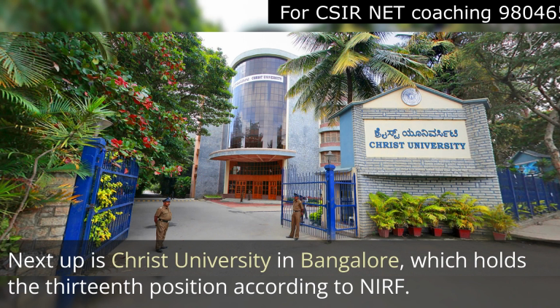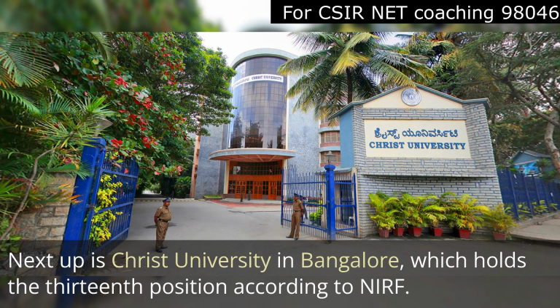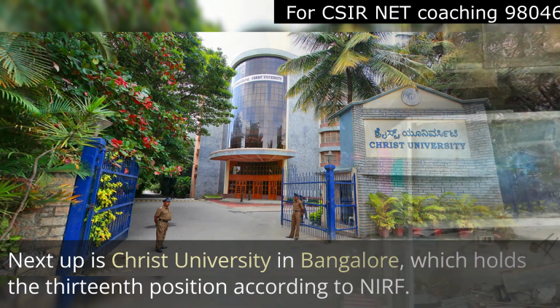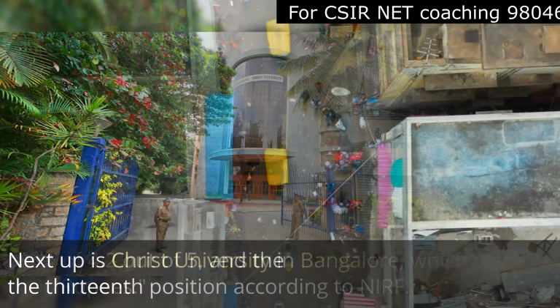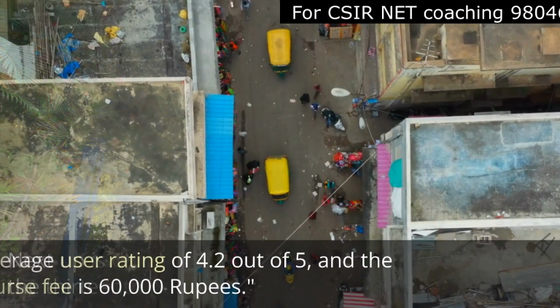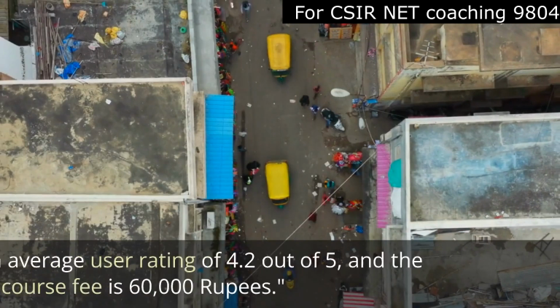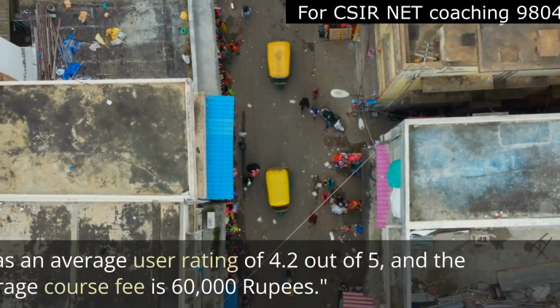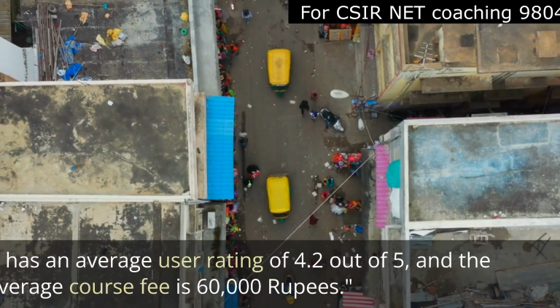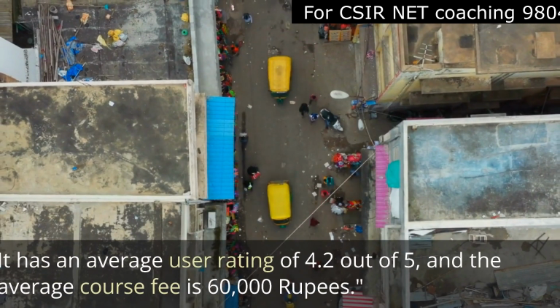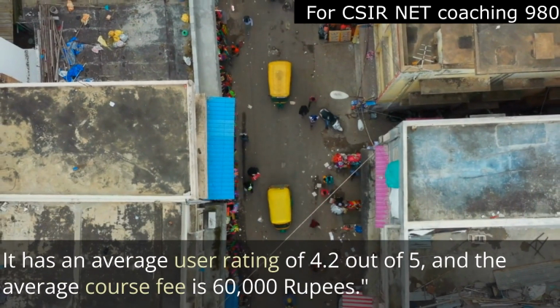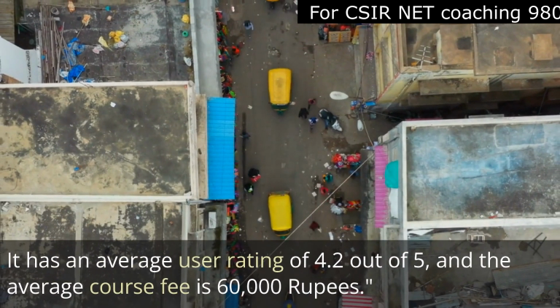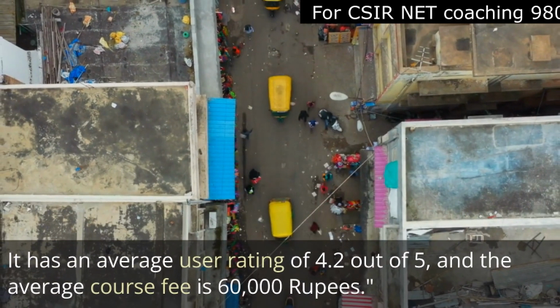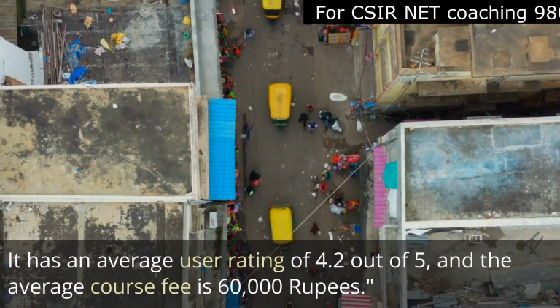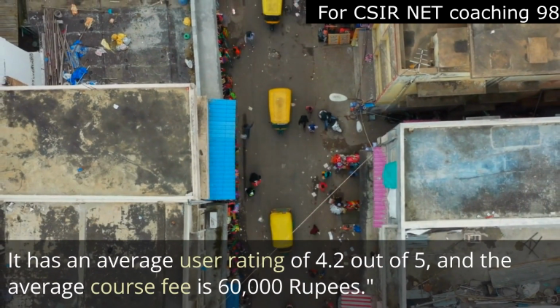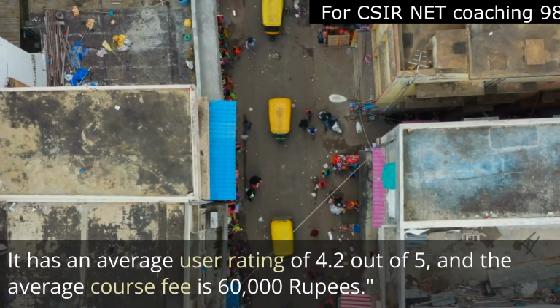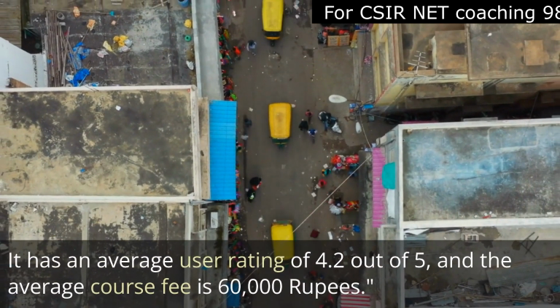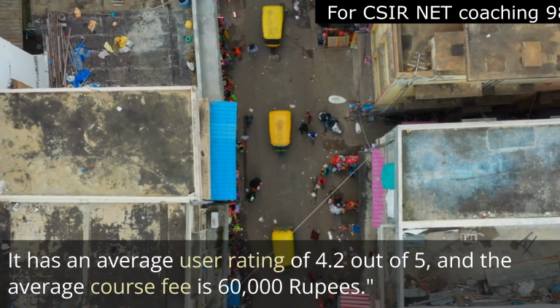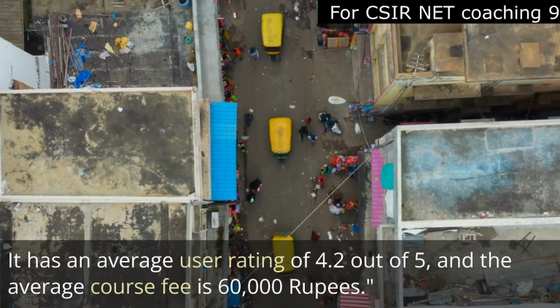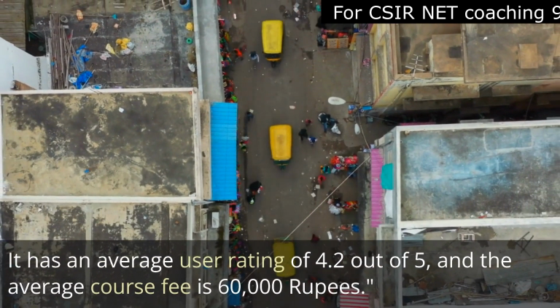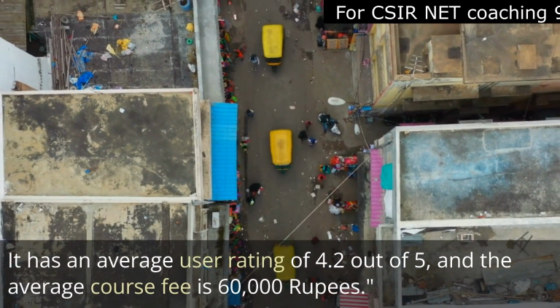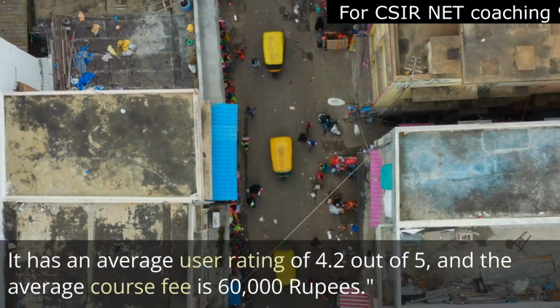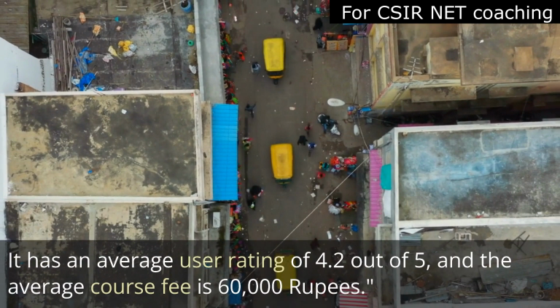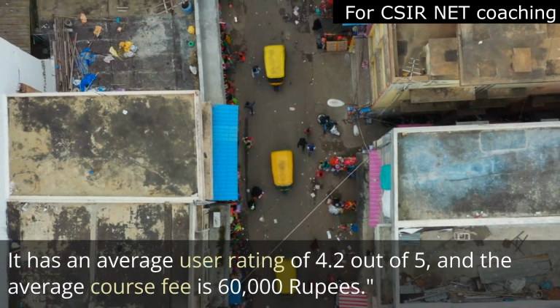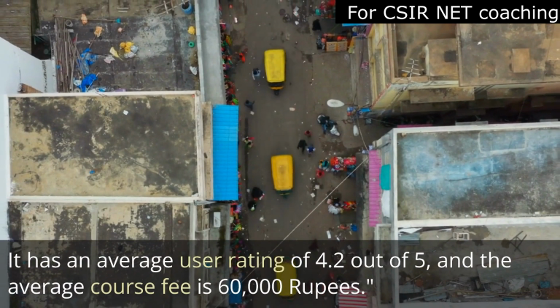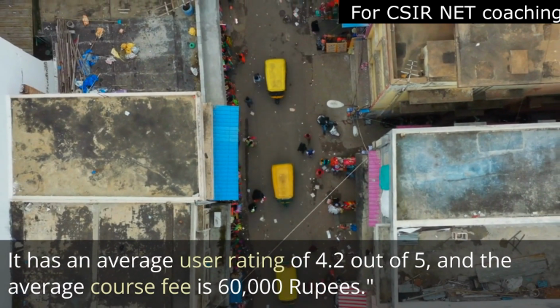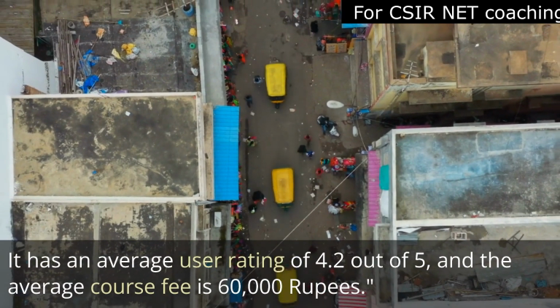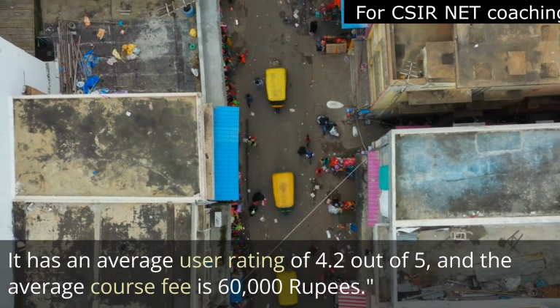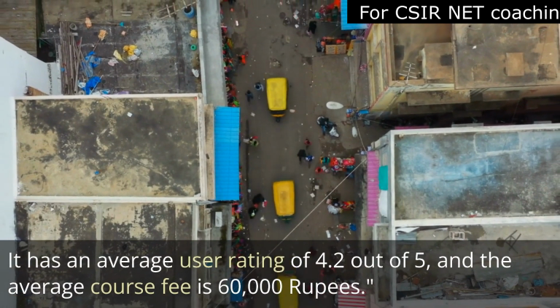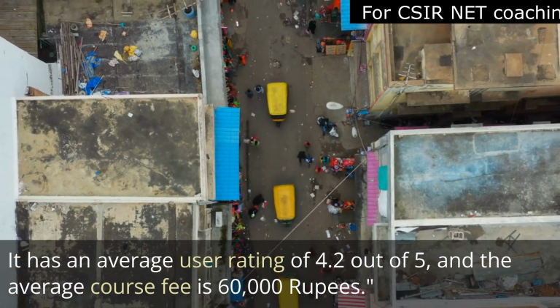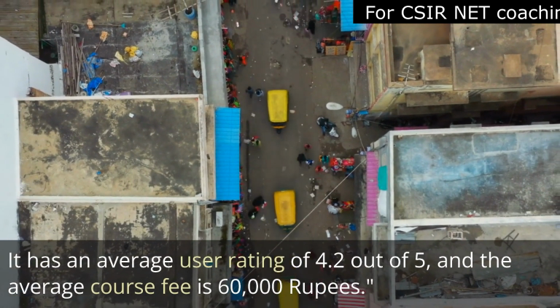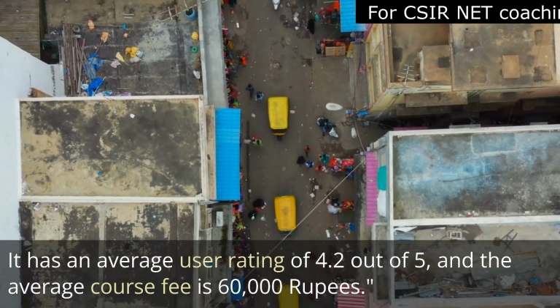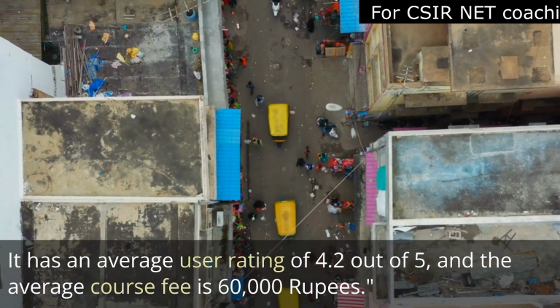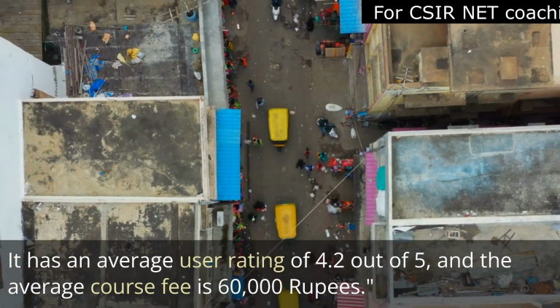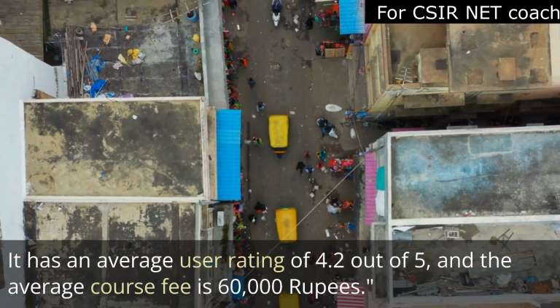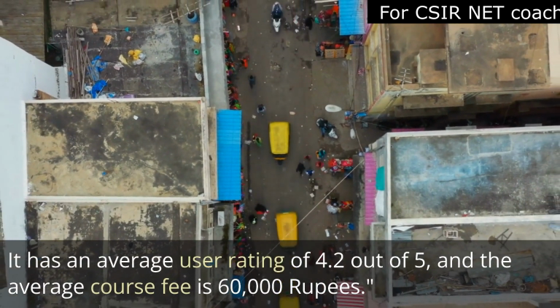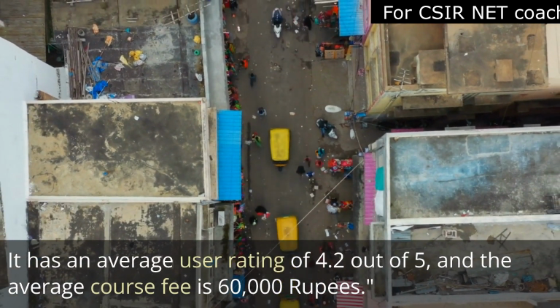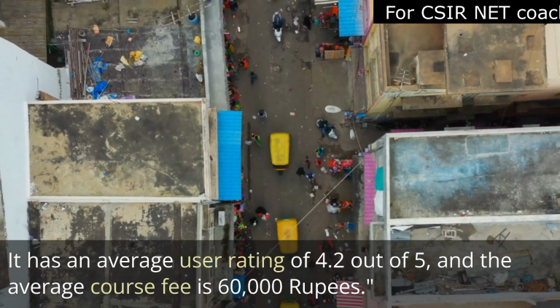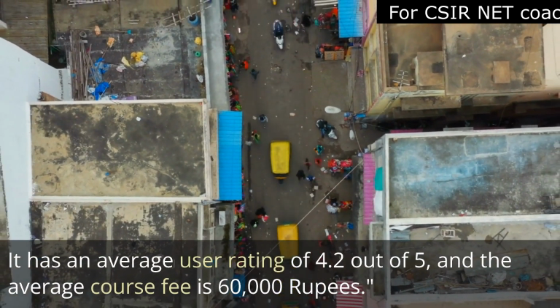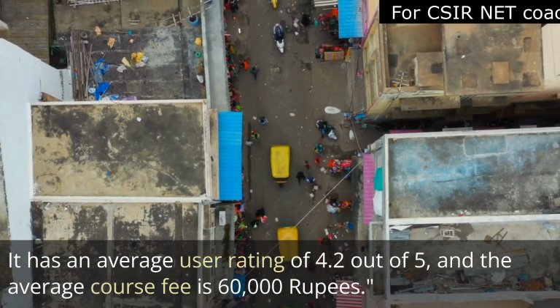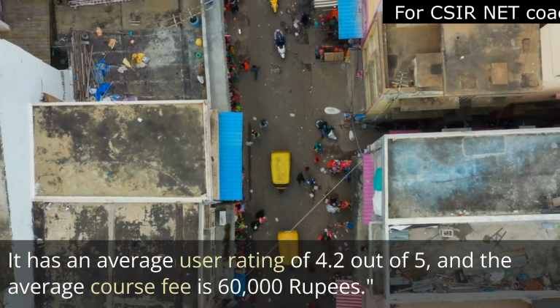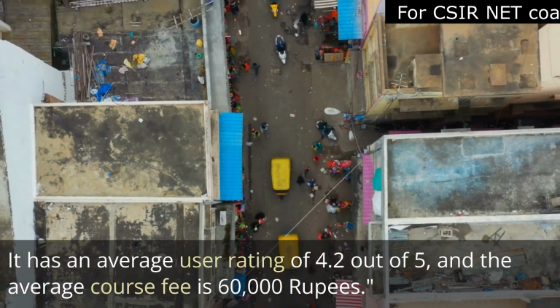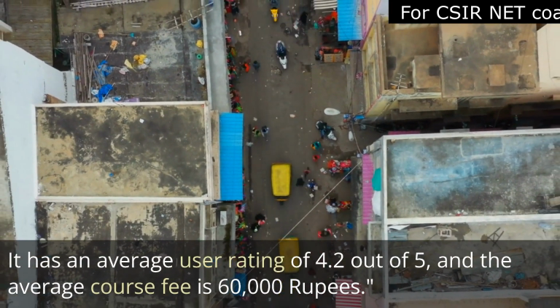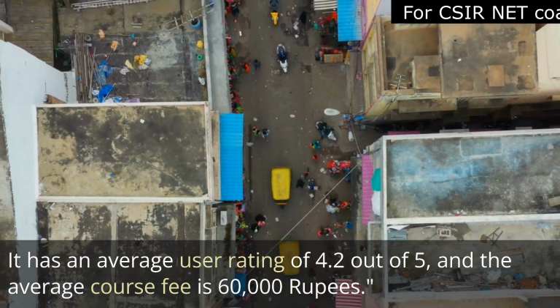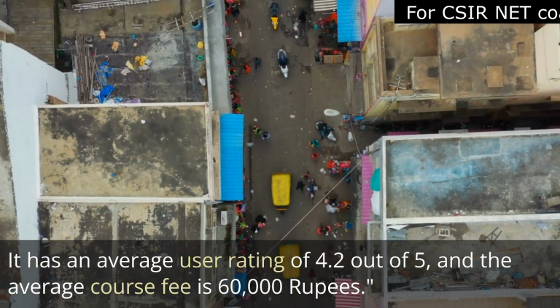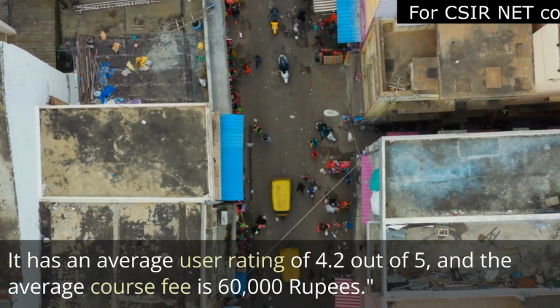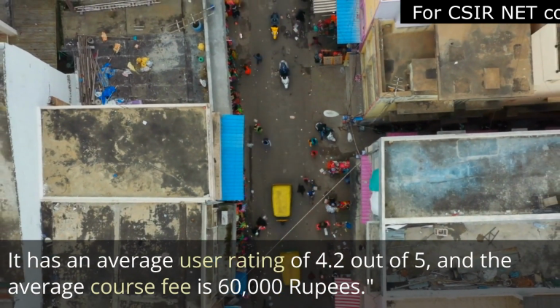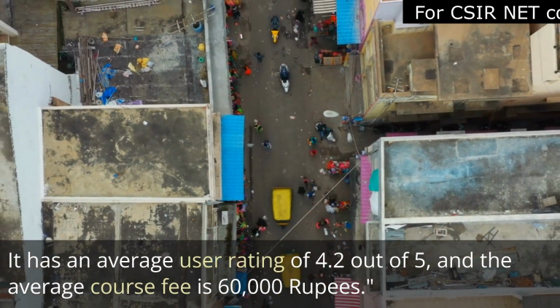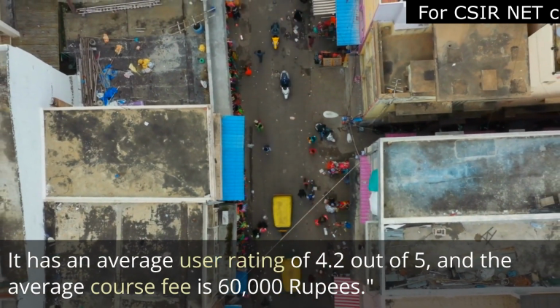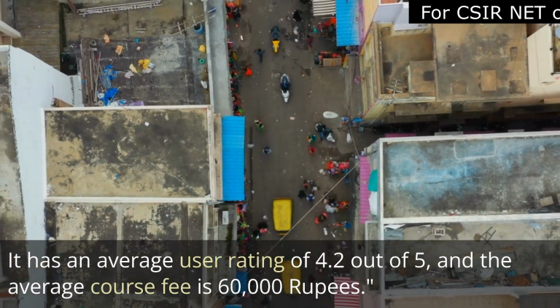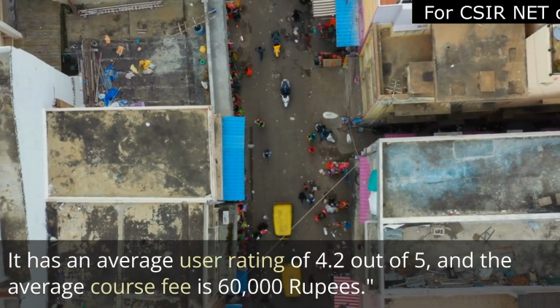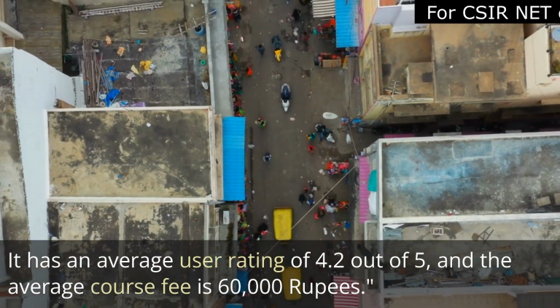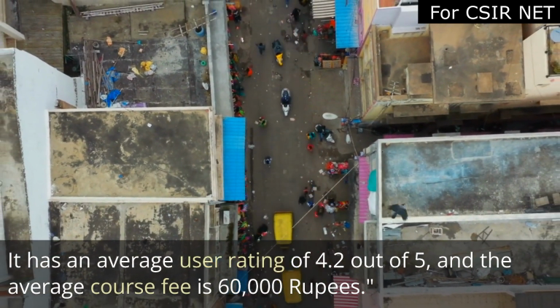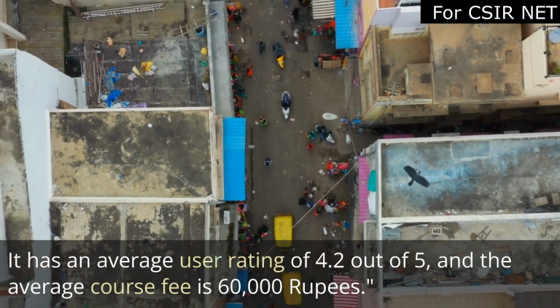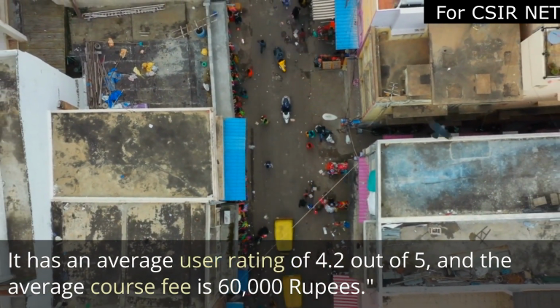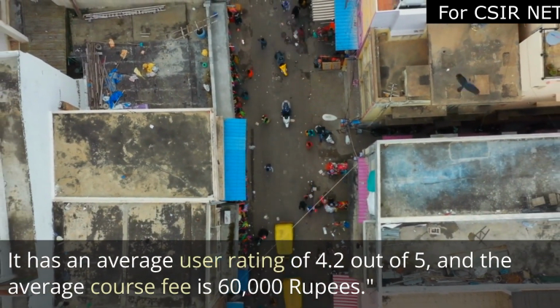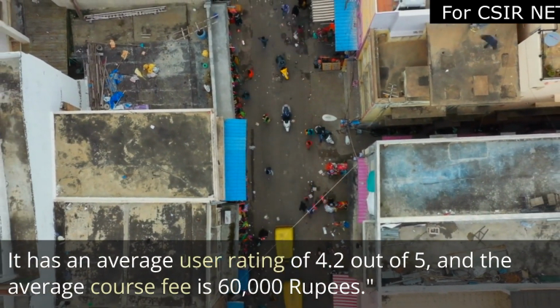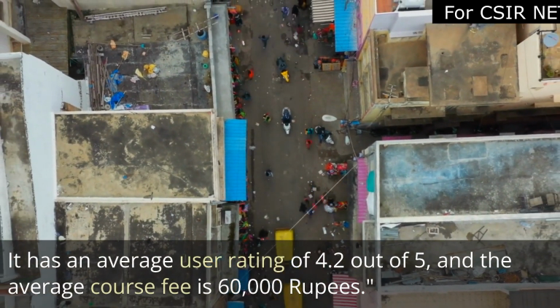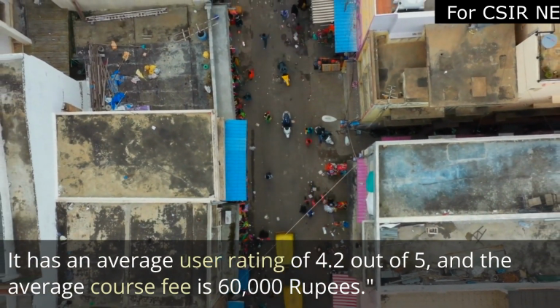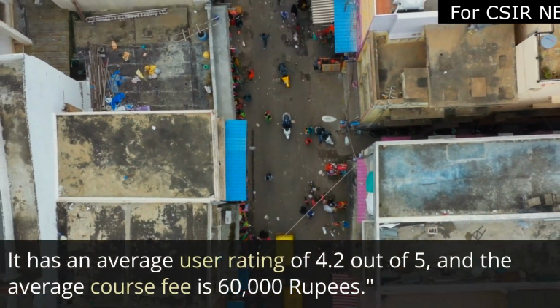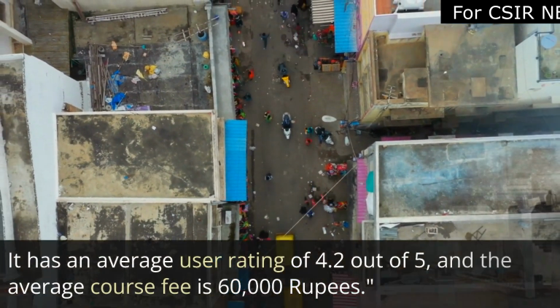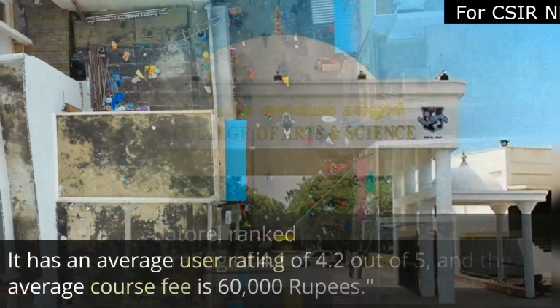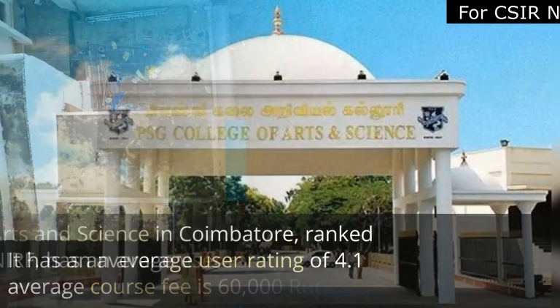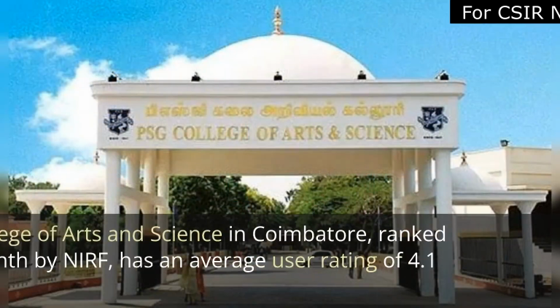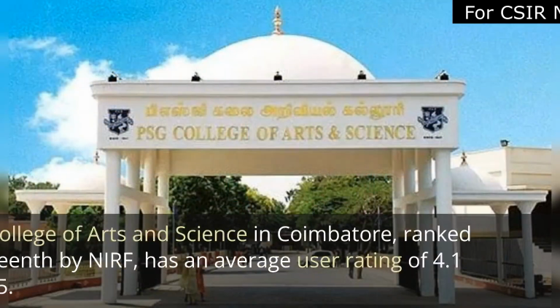Next up is Christ University in Bangalore, which holds the 13th position according to NIRF. It has an average user rating of 4.2 out of 5 and an average course fee of around 60,000 rupees.